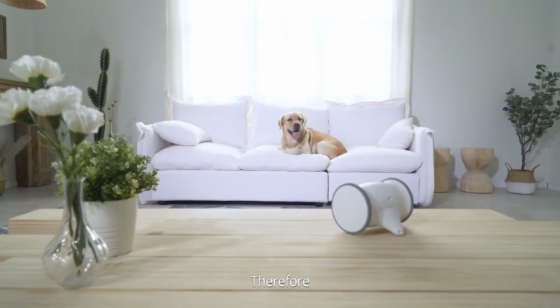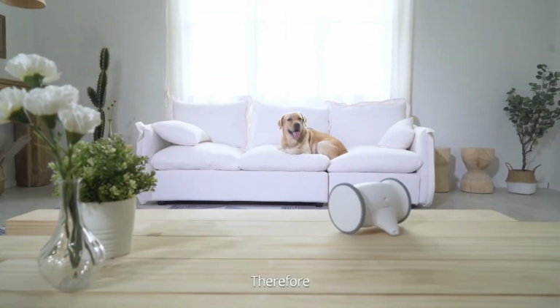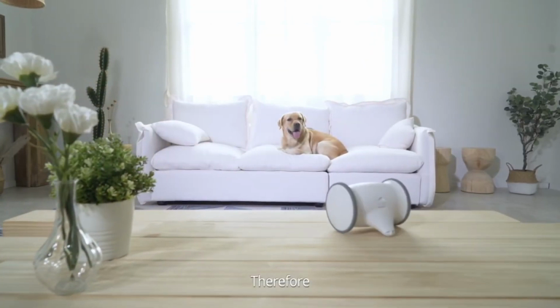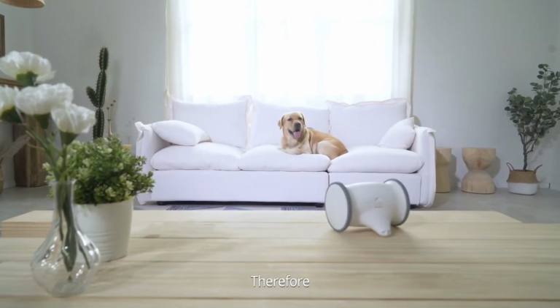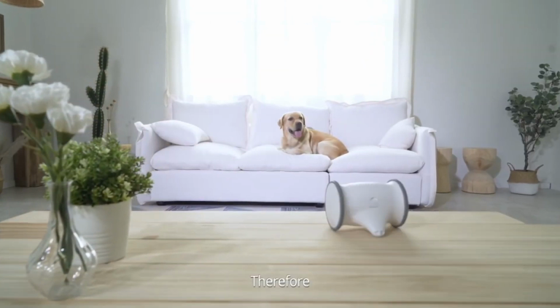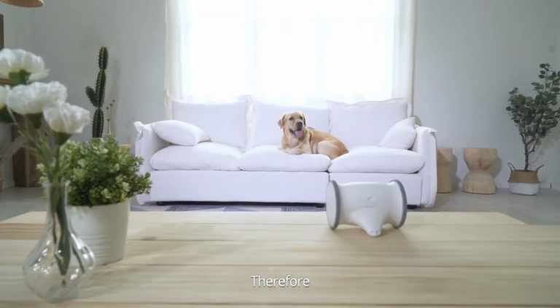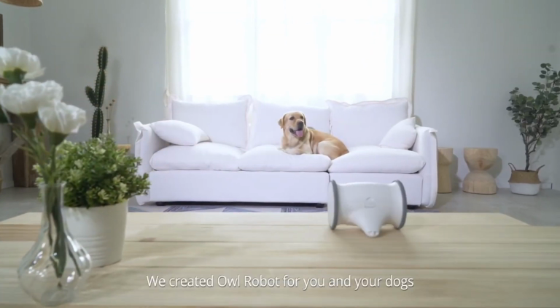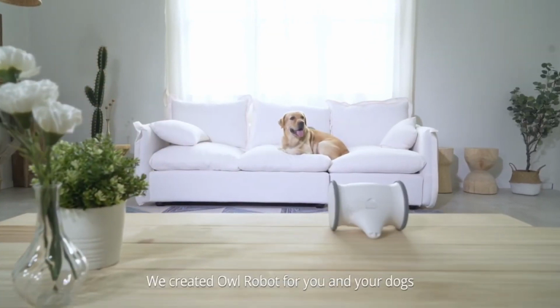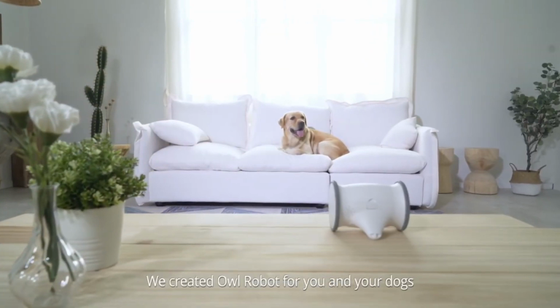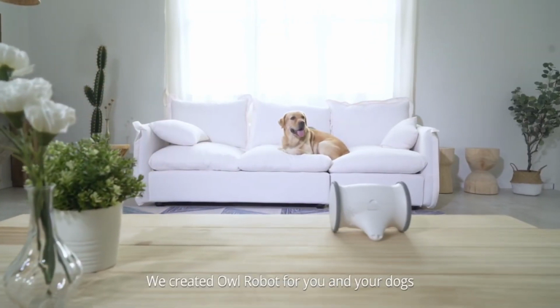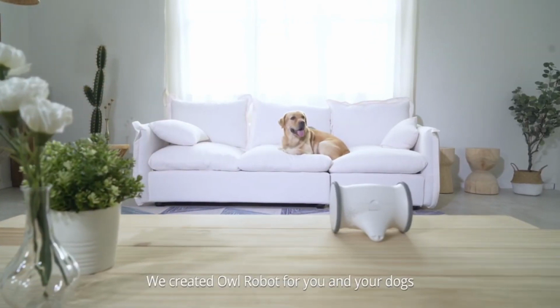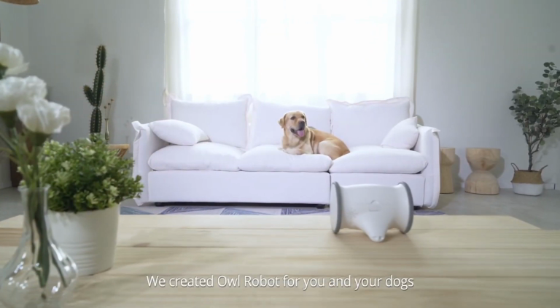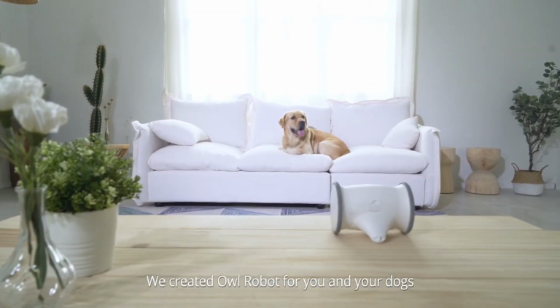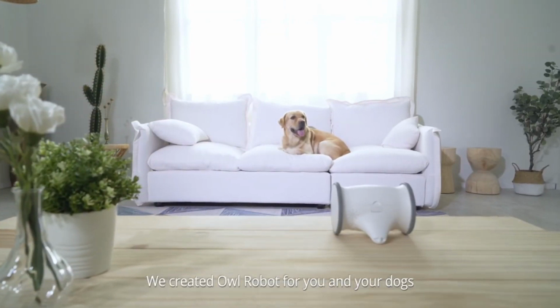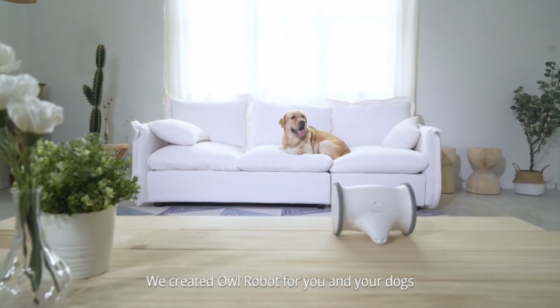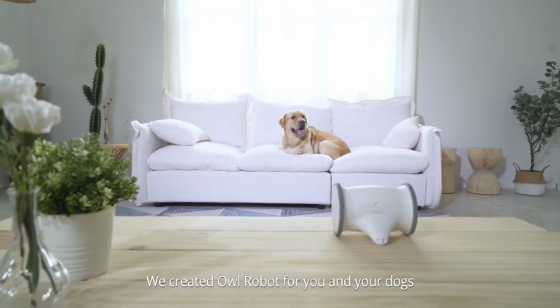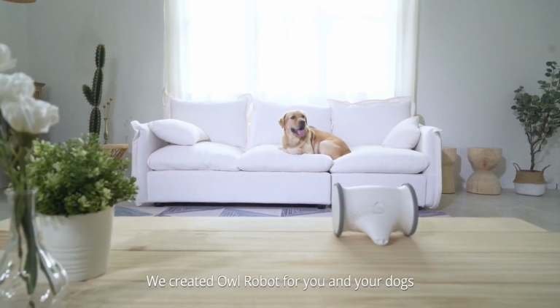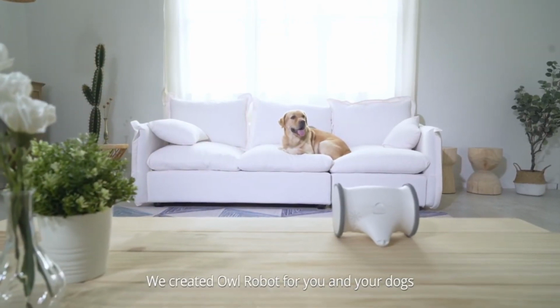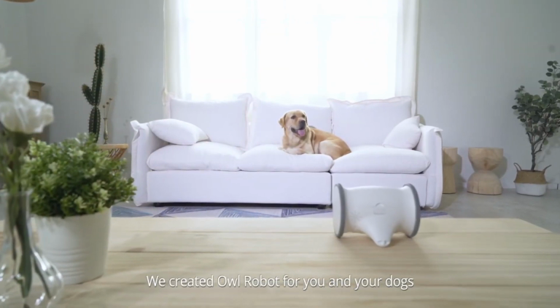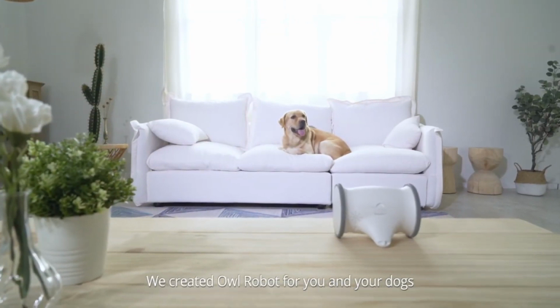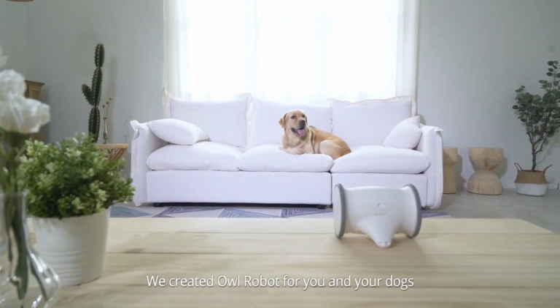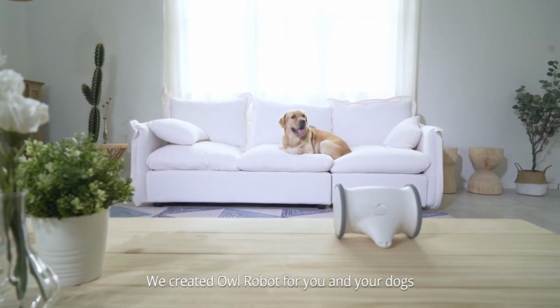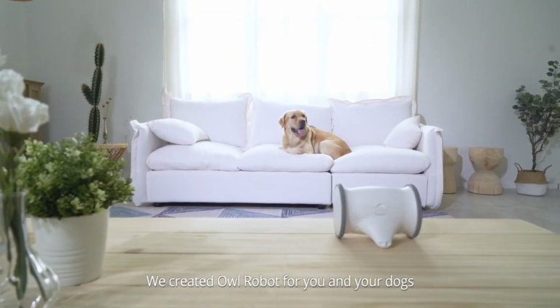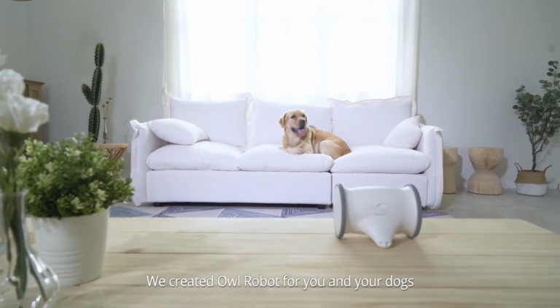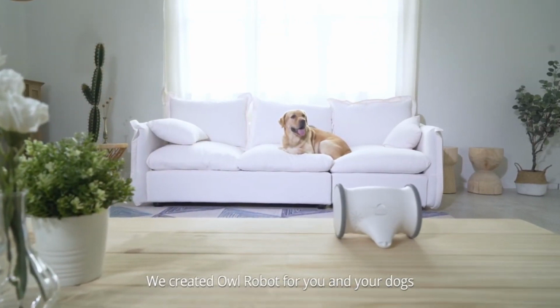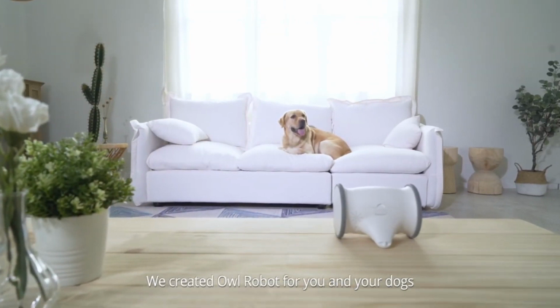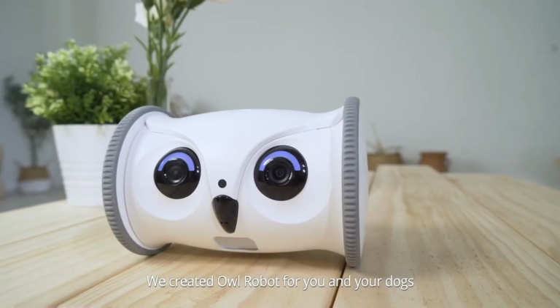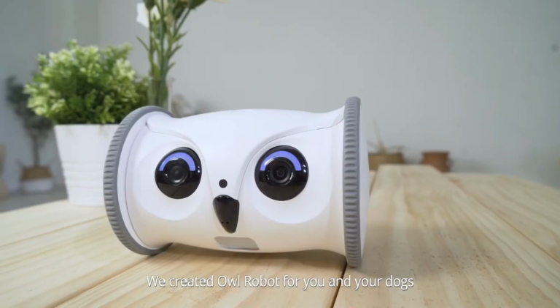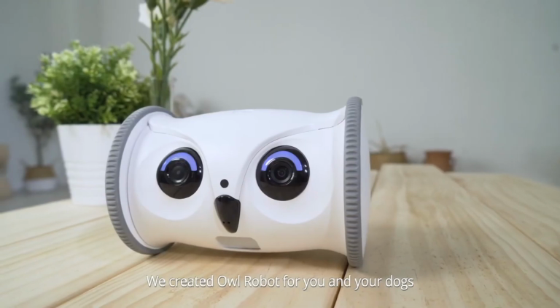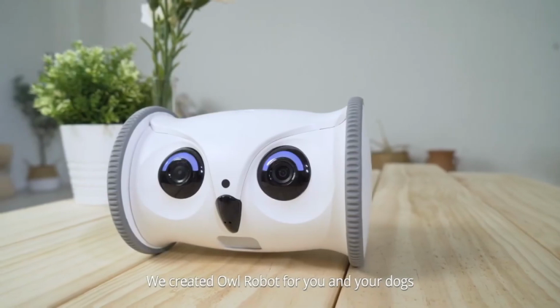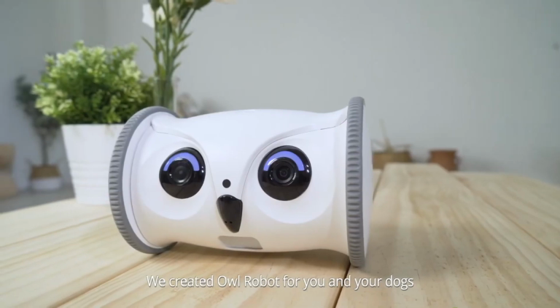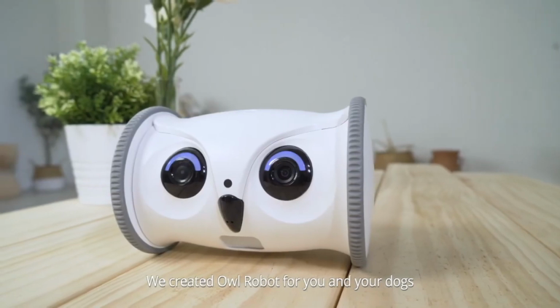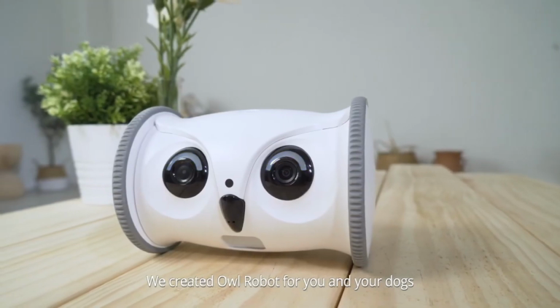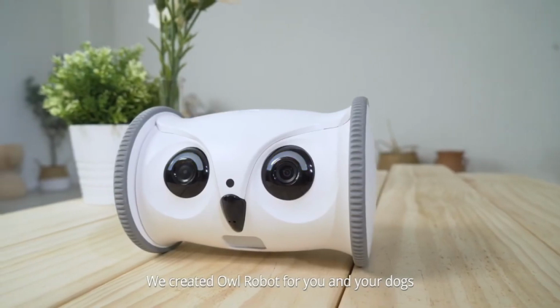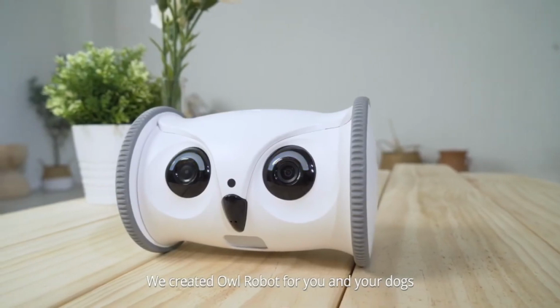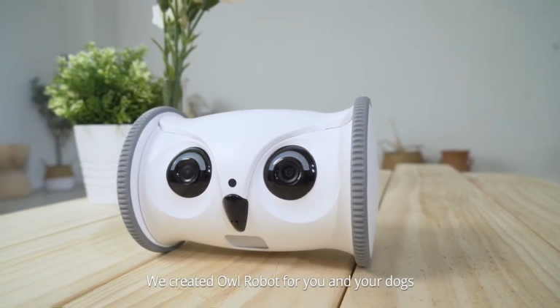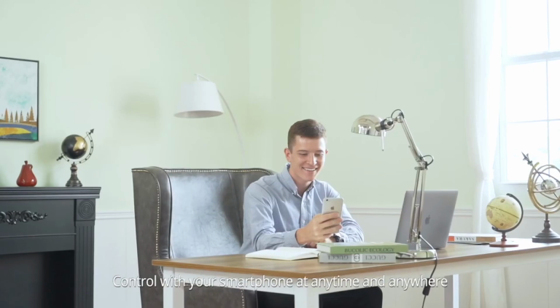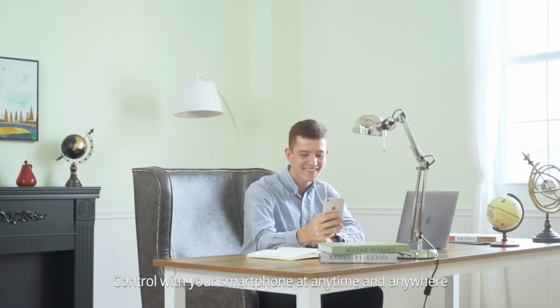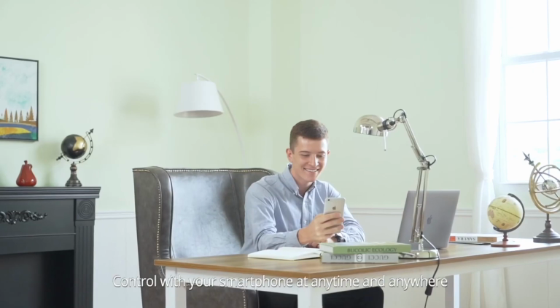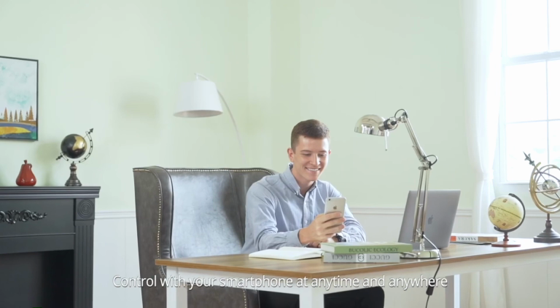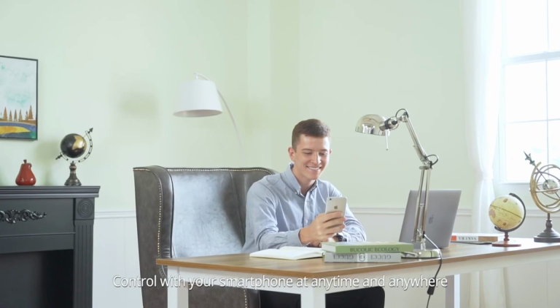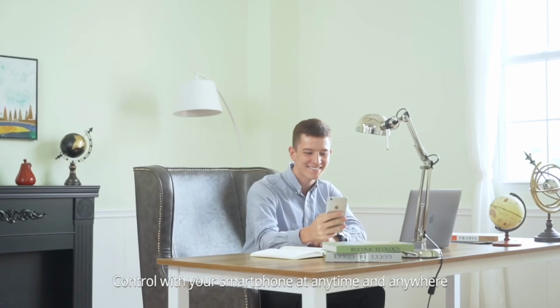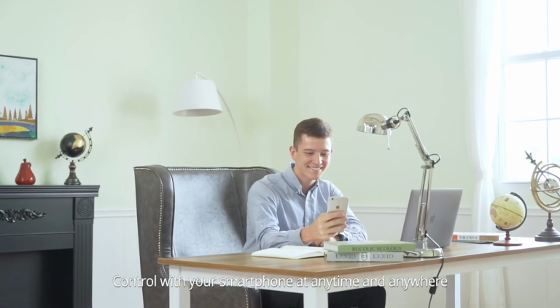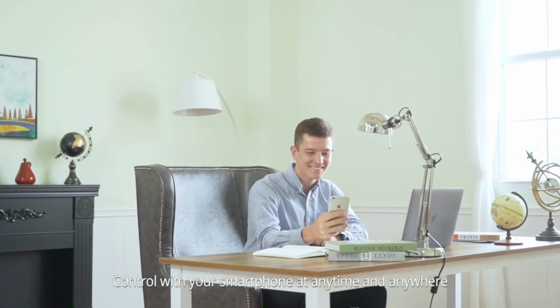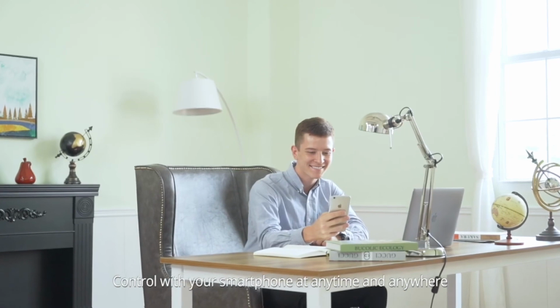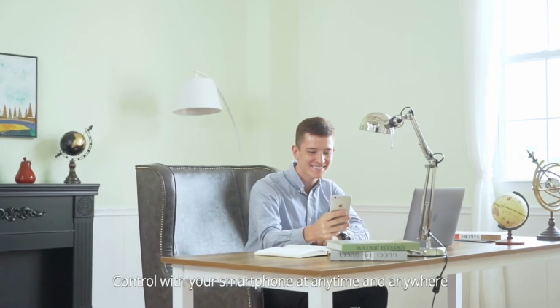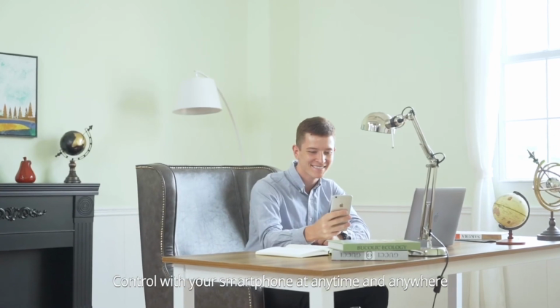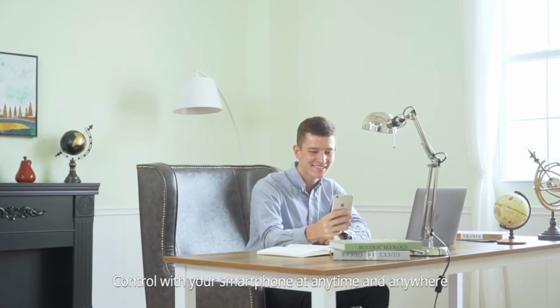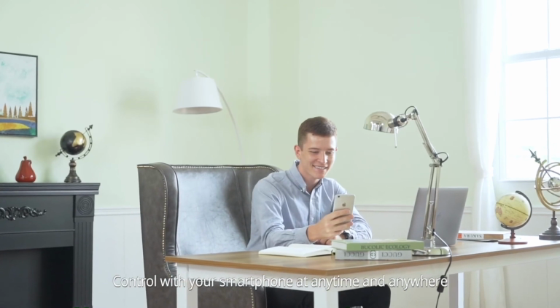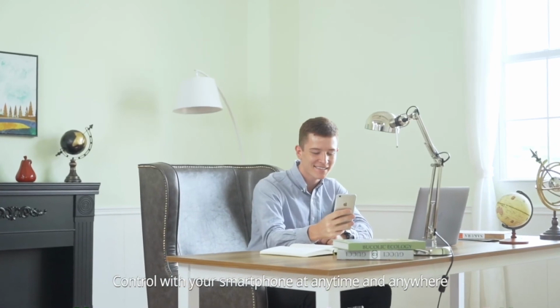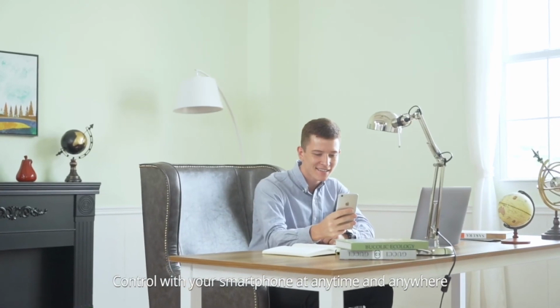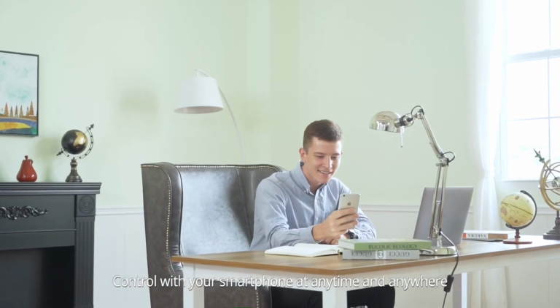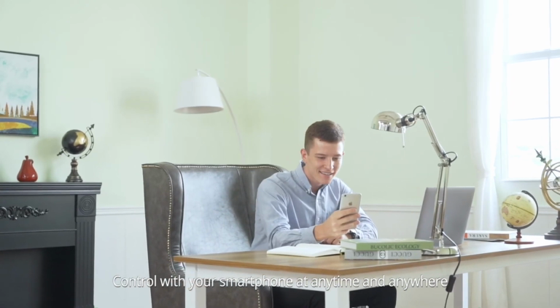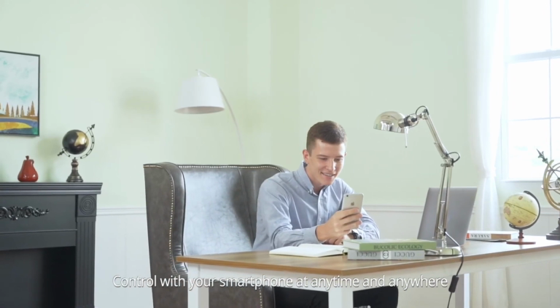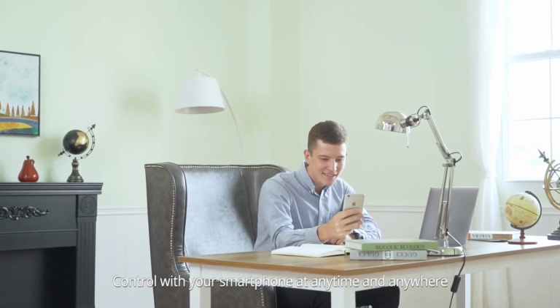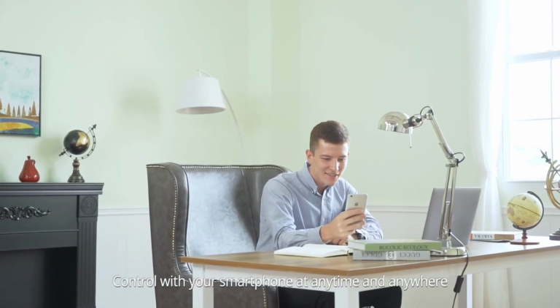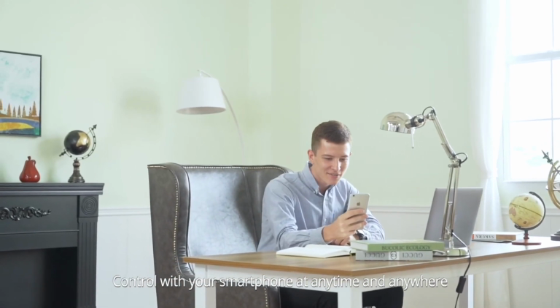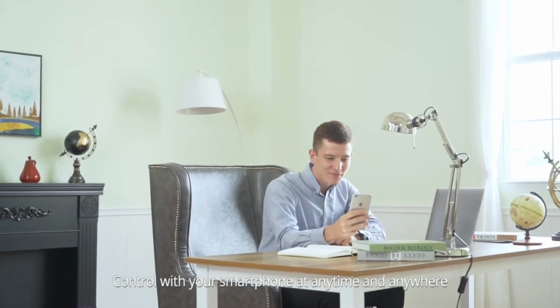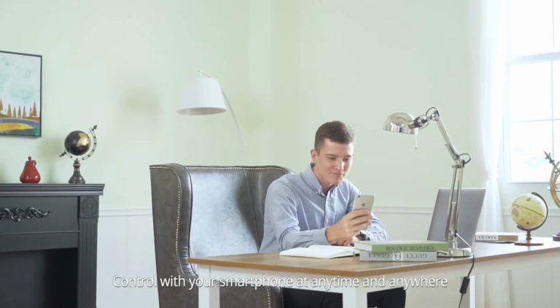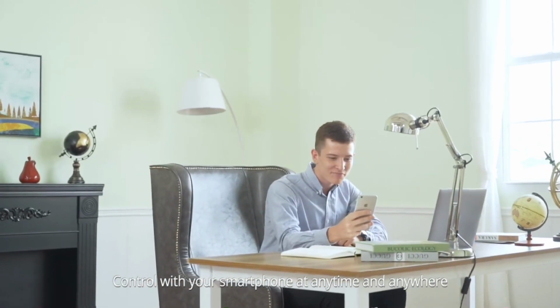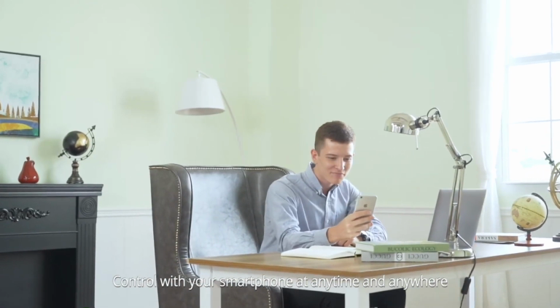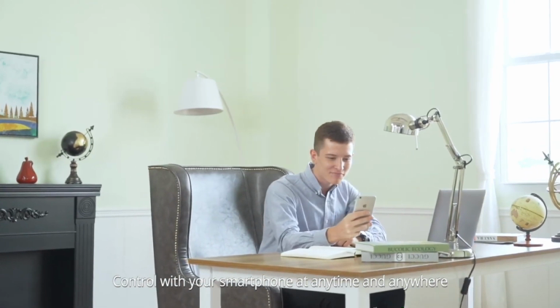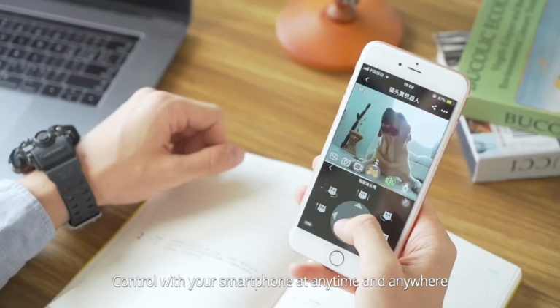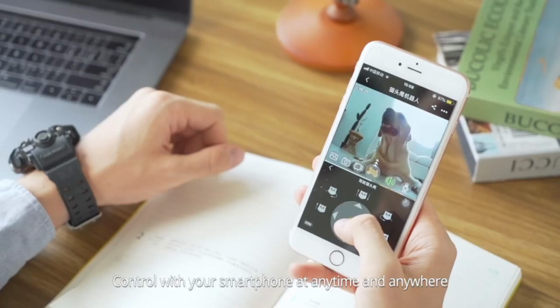Therefore, we created Owl Robot for you and your dogs, controlled with your smartphone at any time and anywhere.